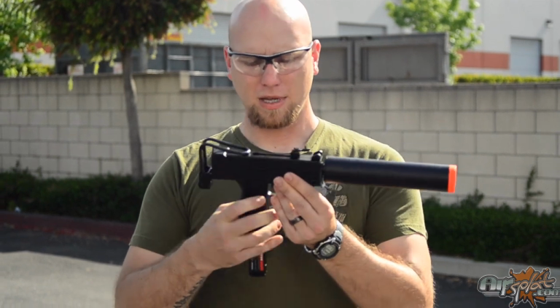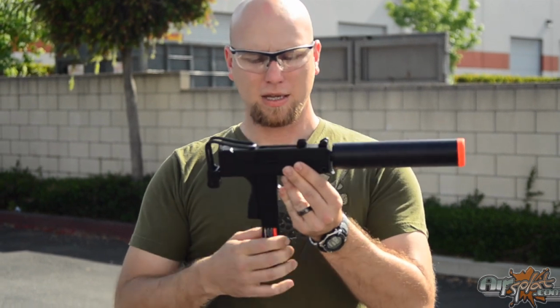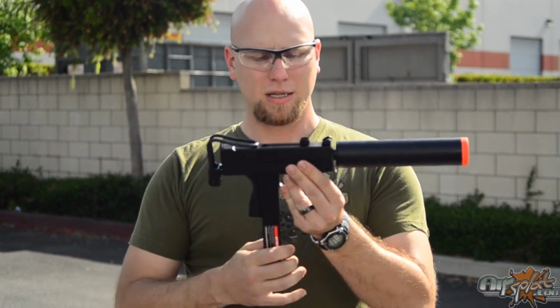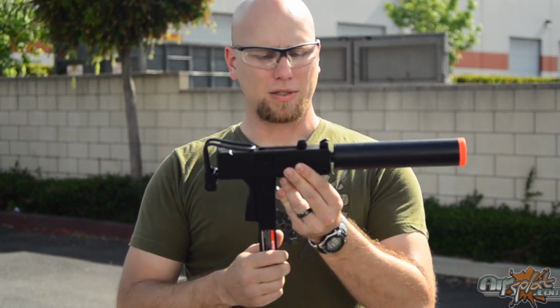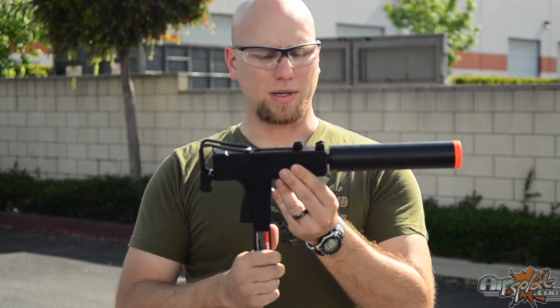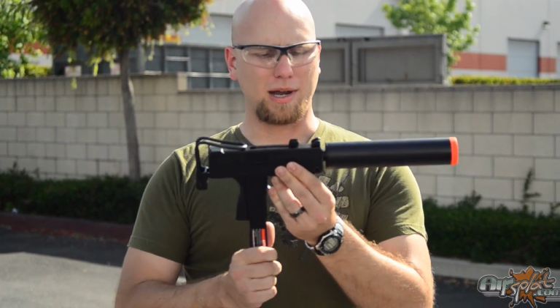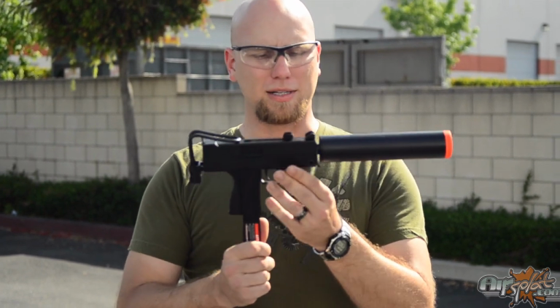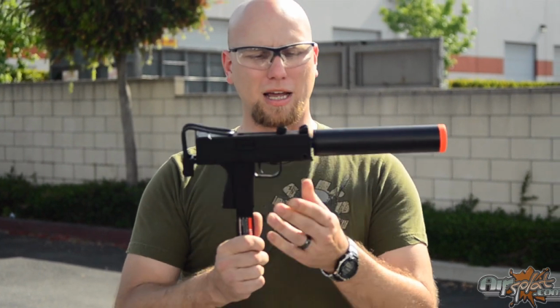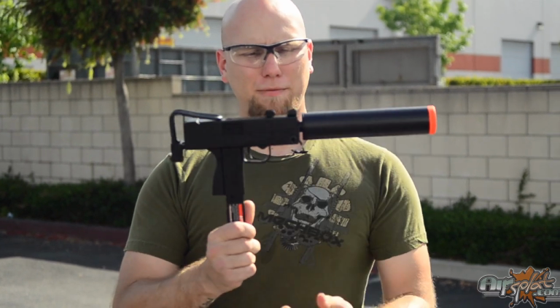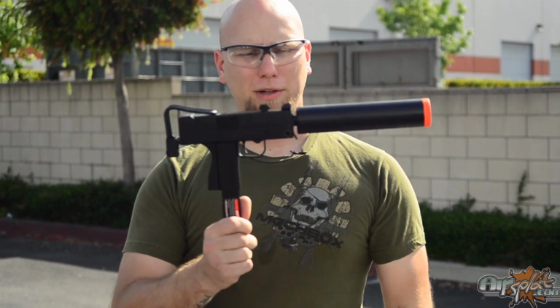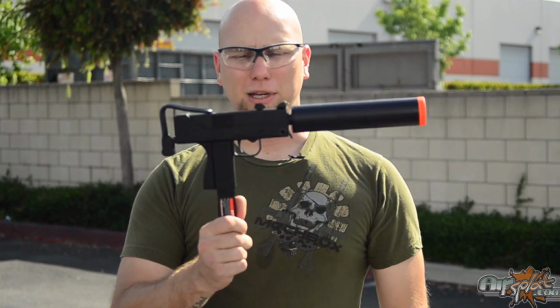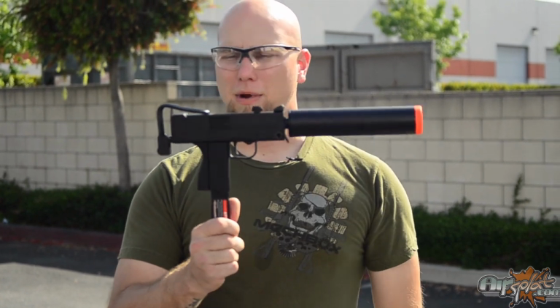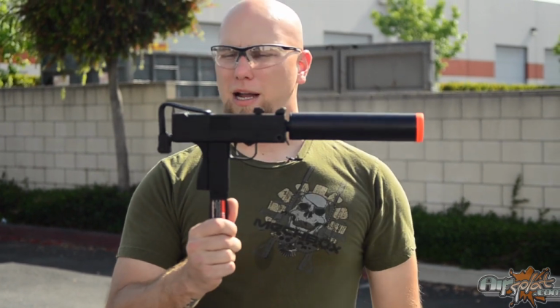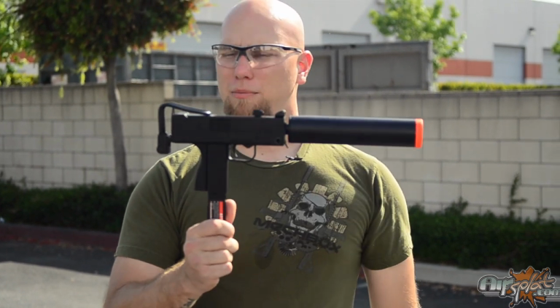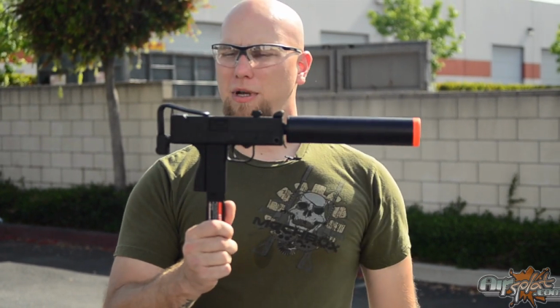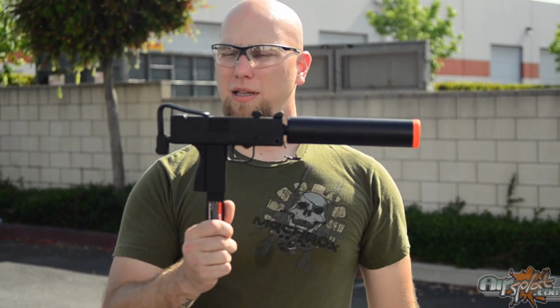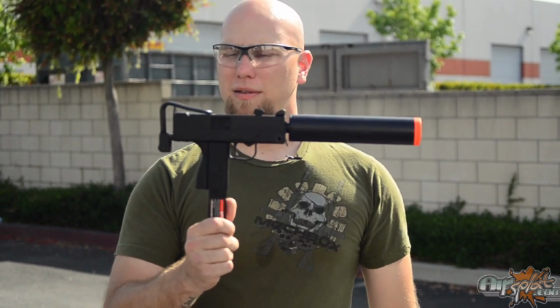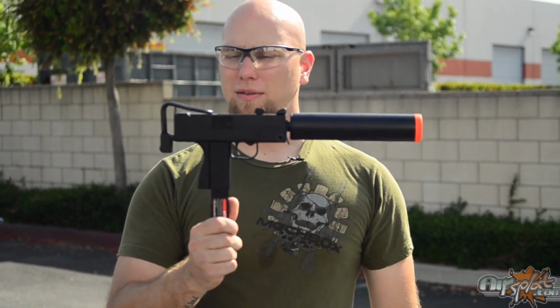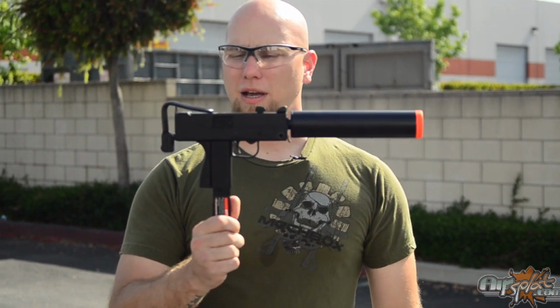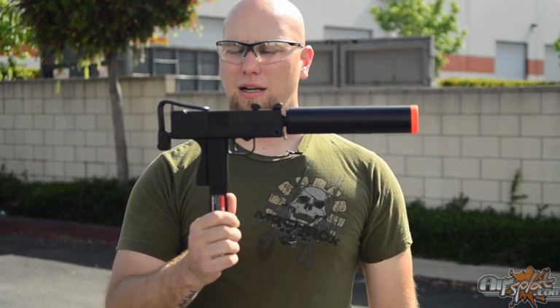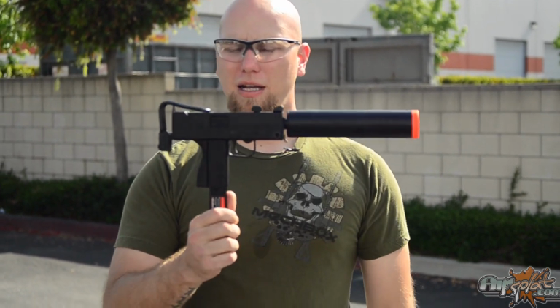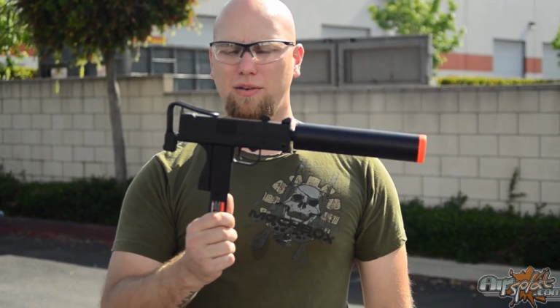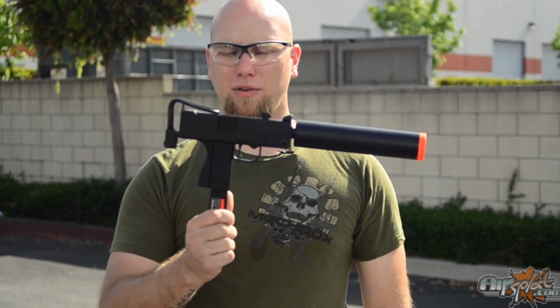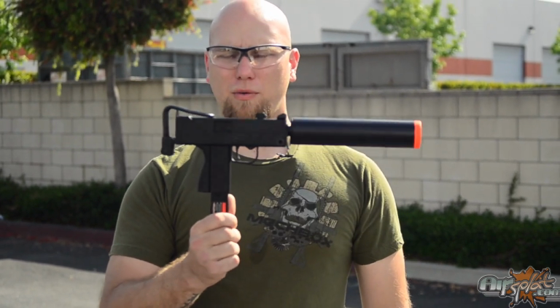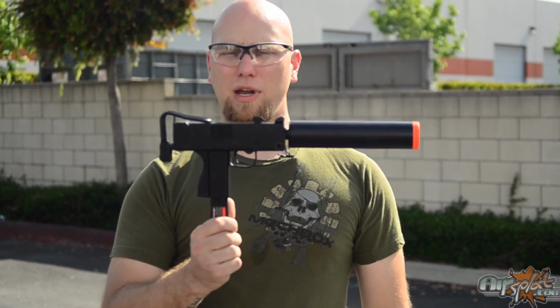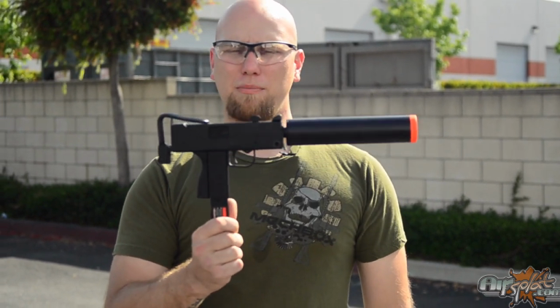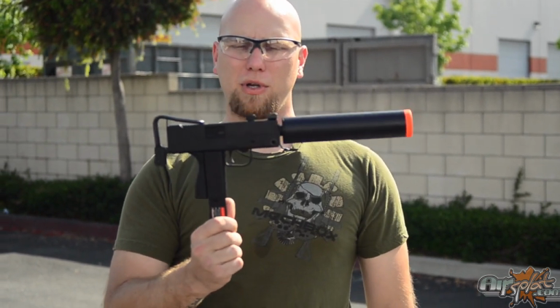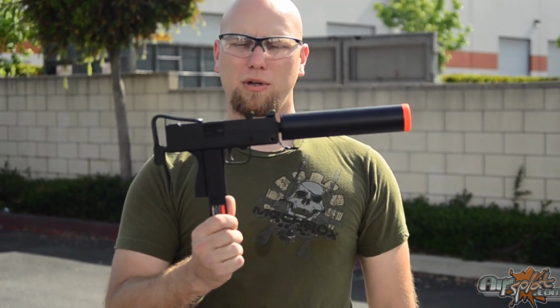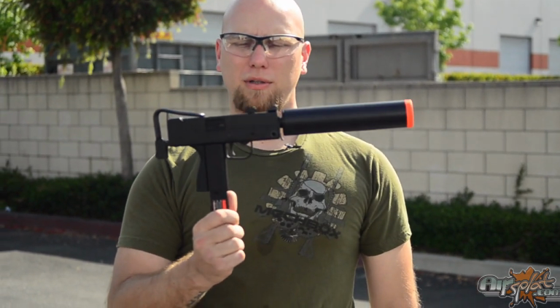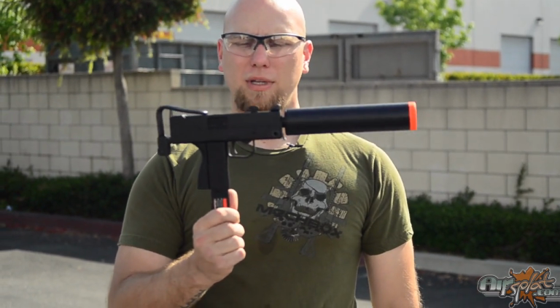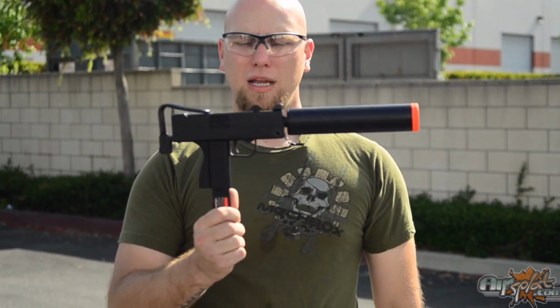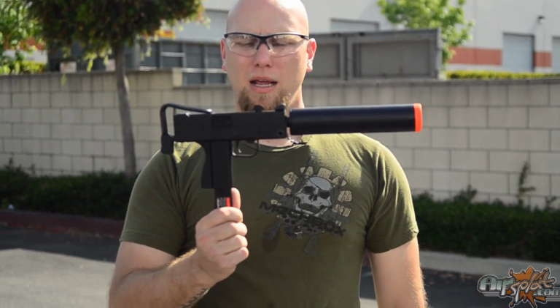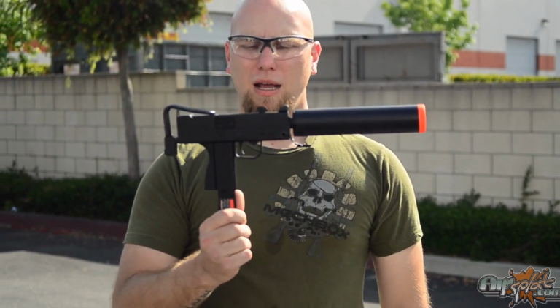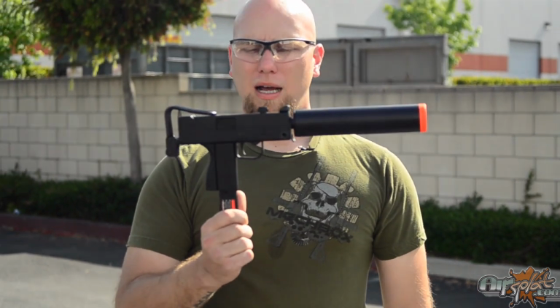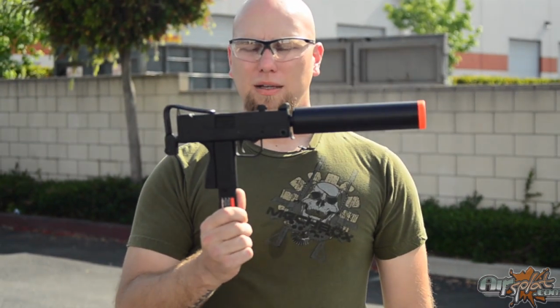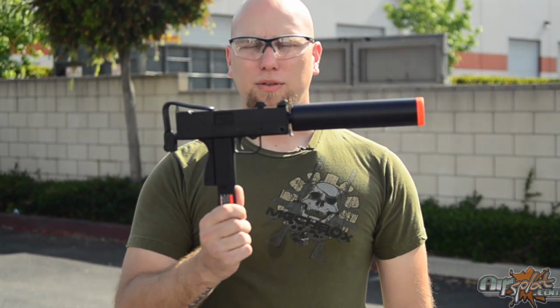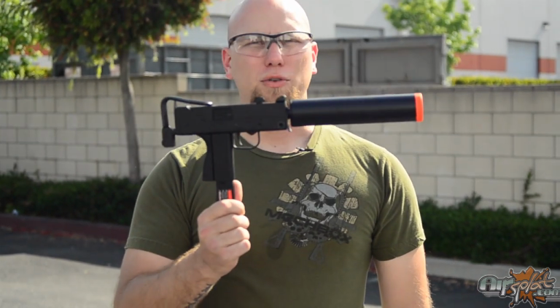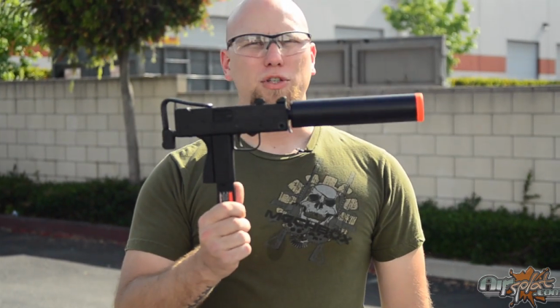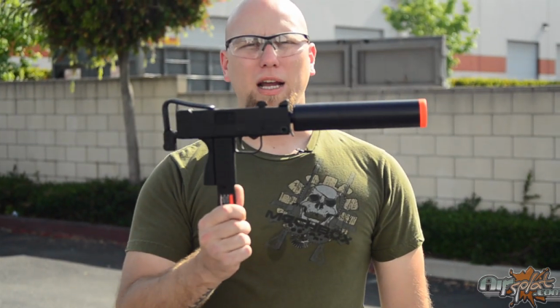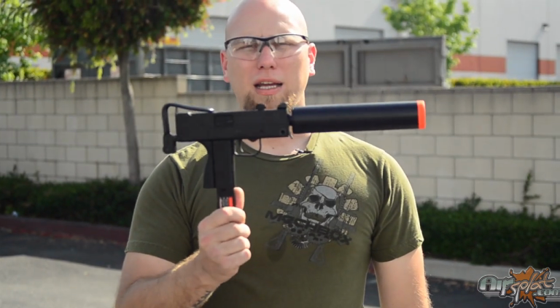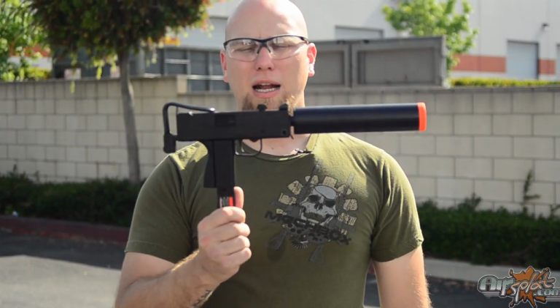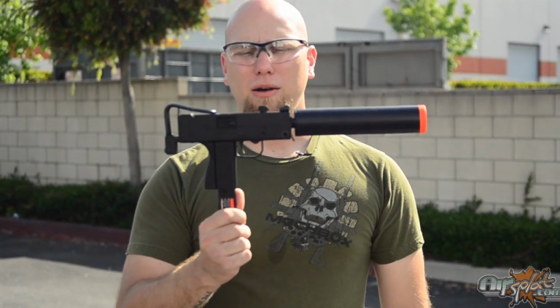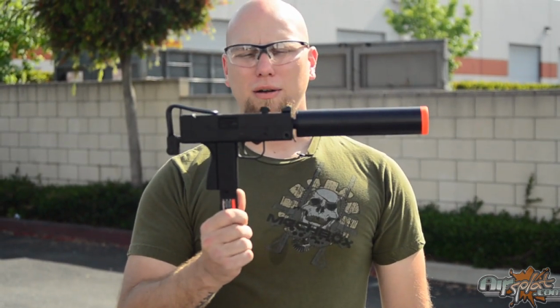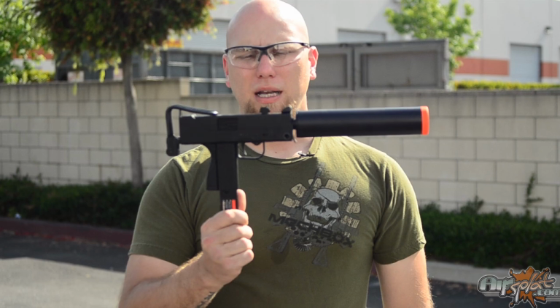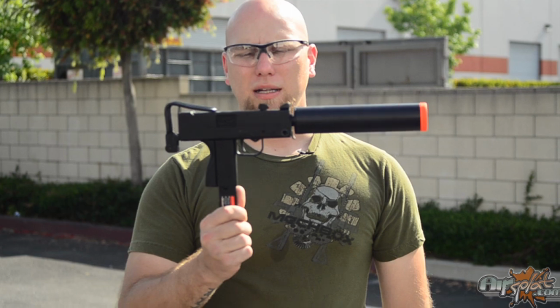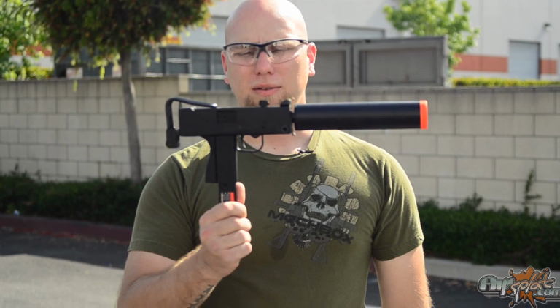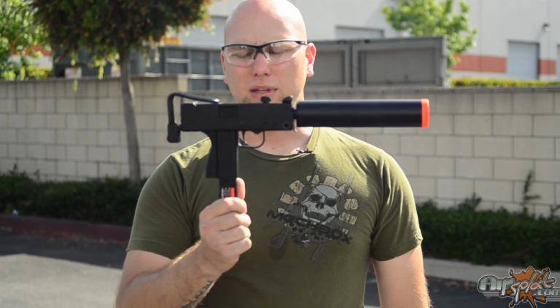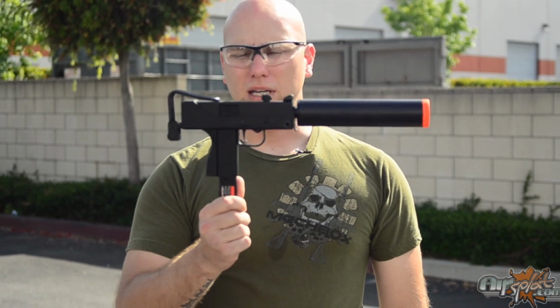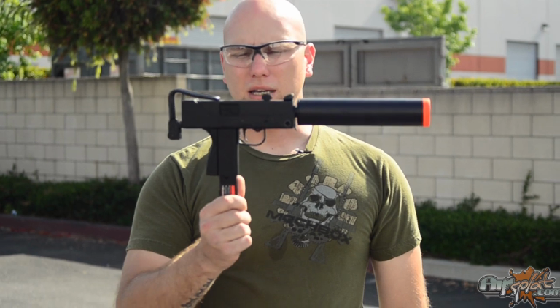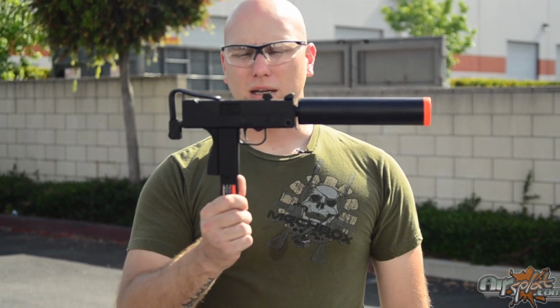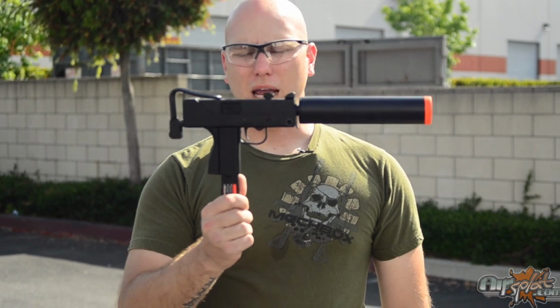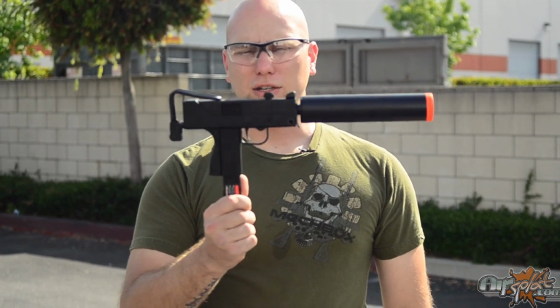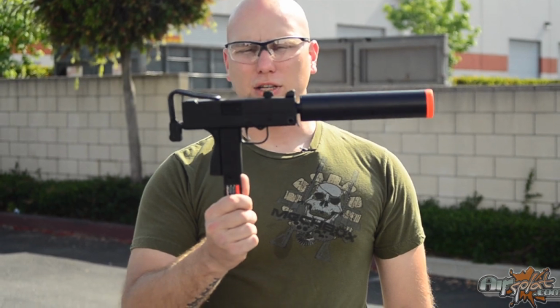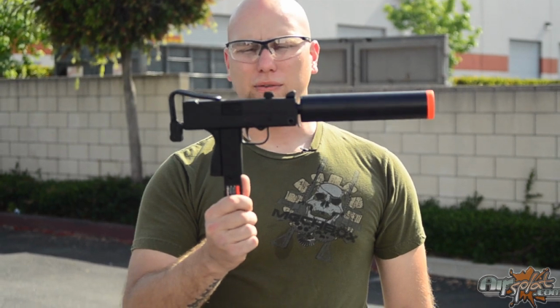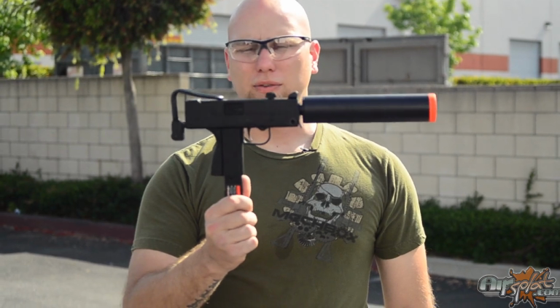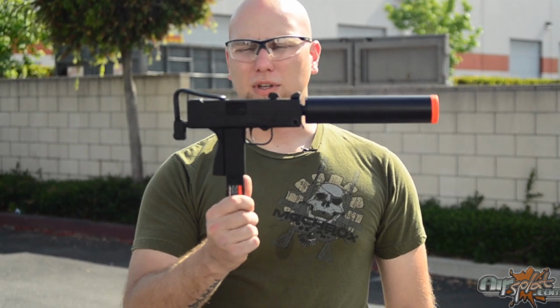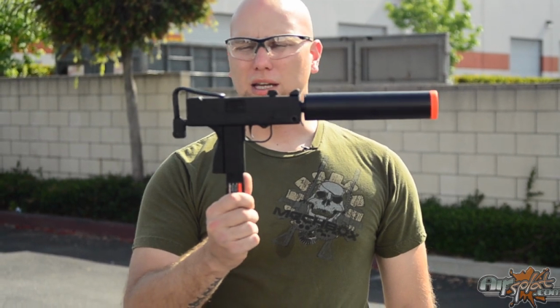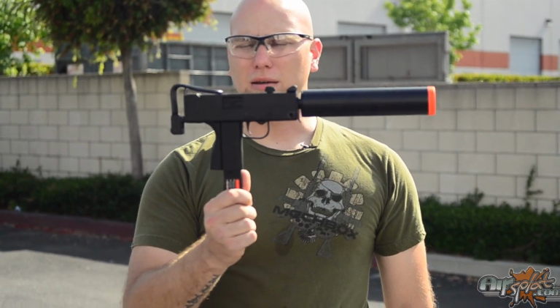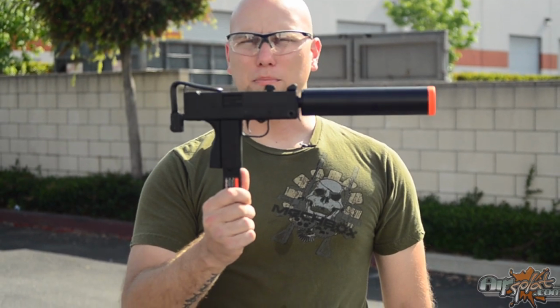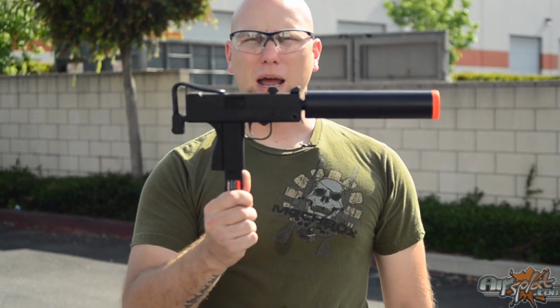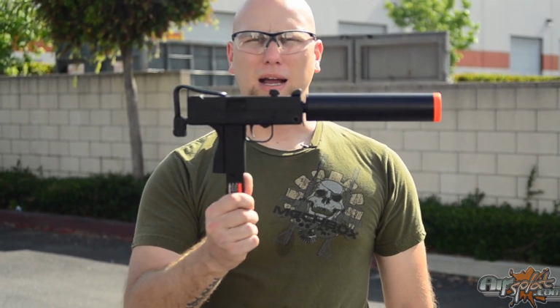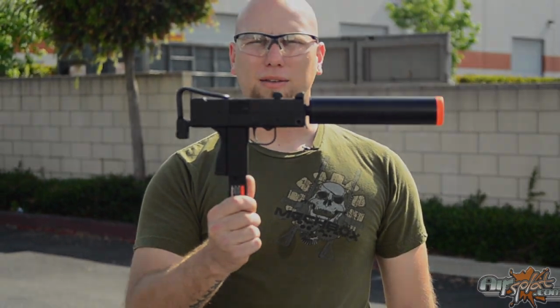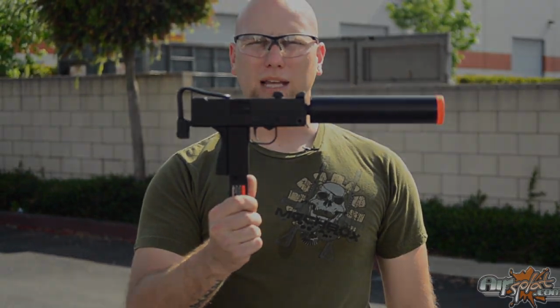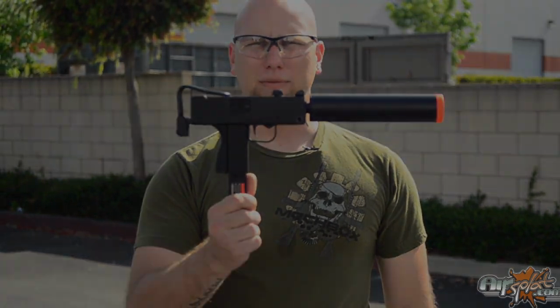So I definitely recommend this gun. It's a great build, so check it out. It's the HFC MAC-11.